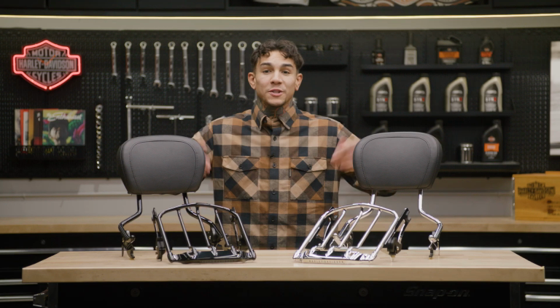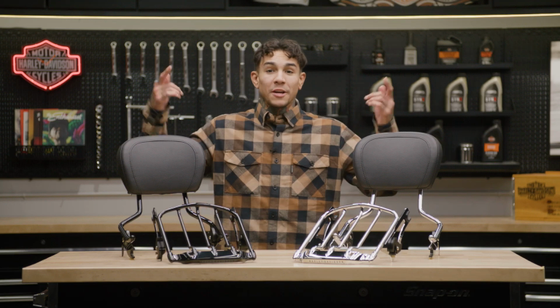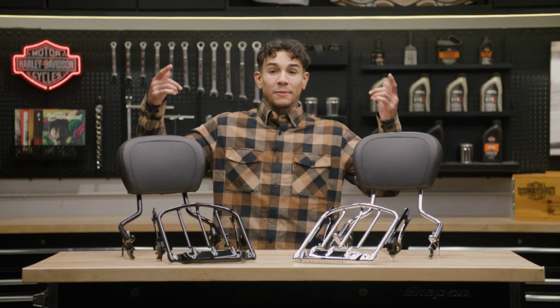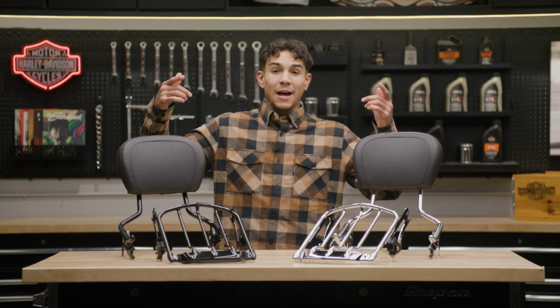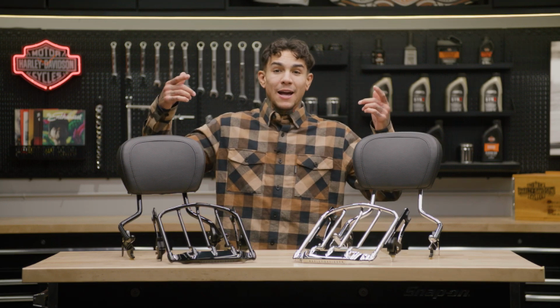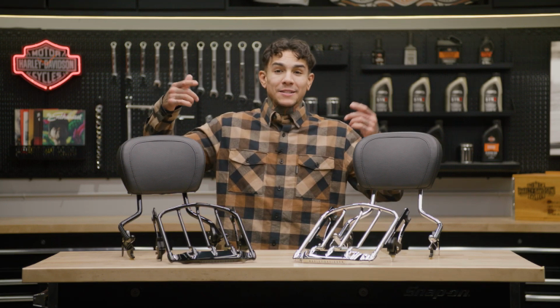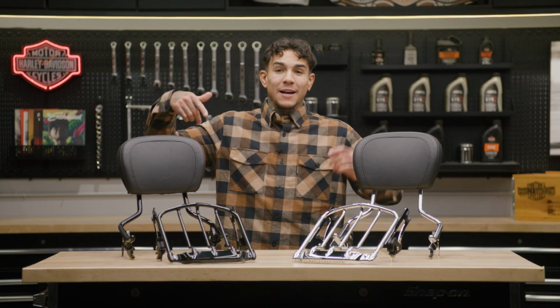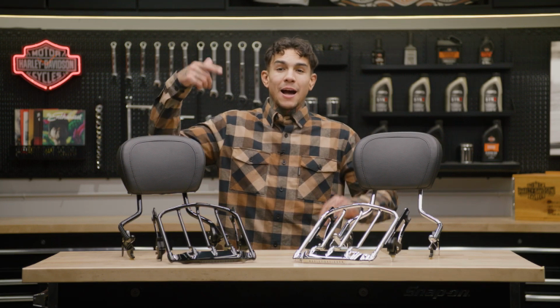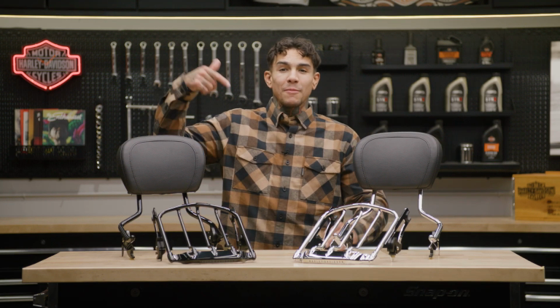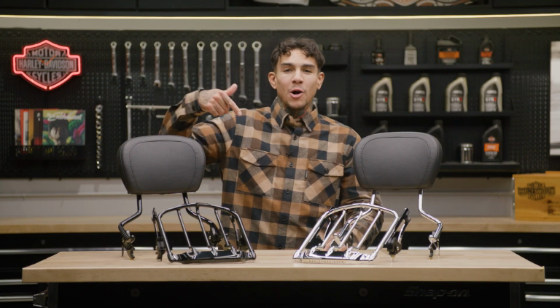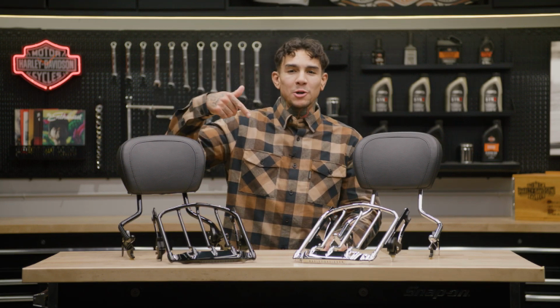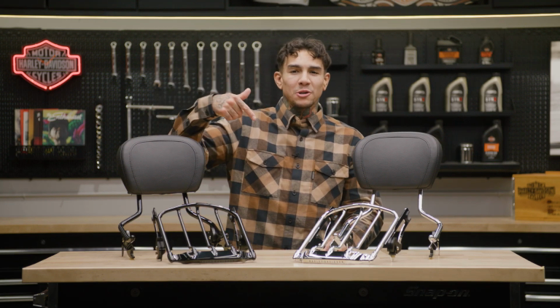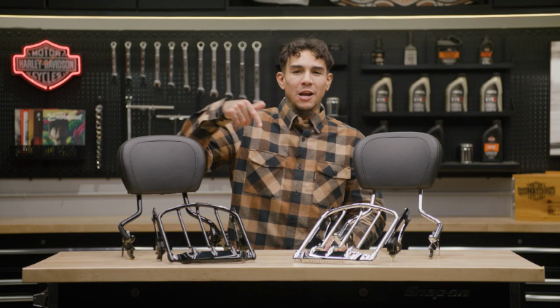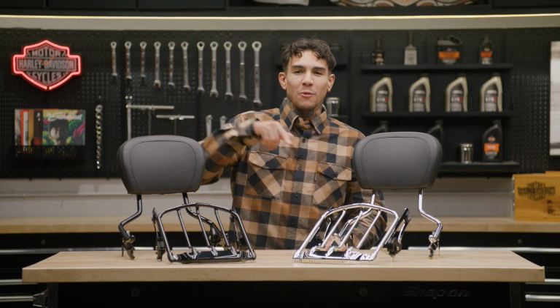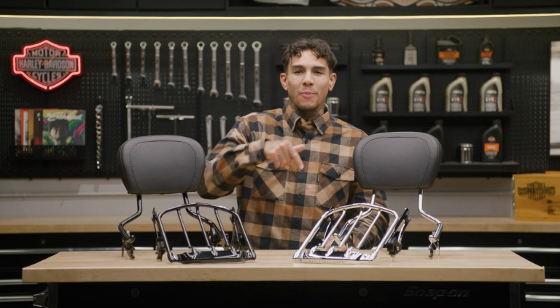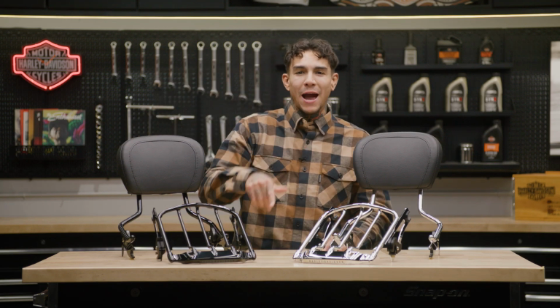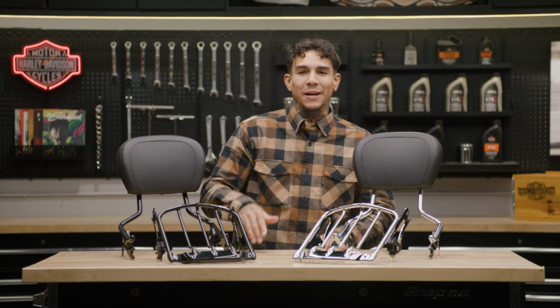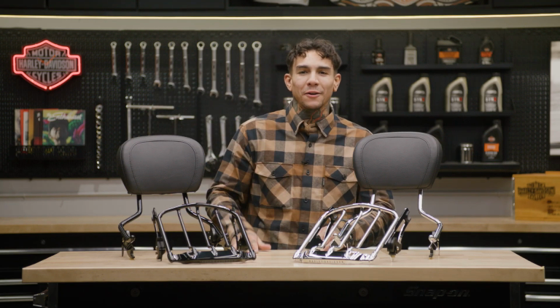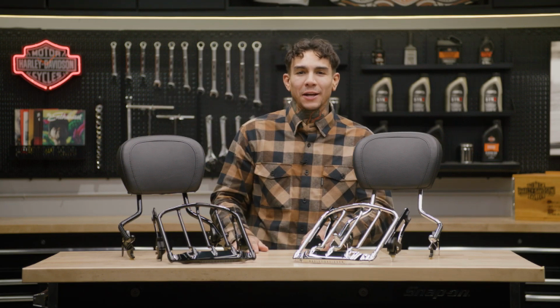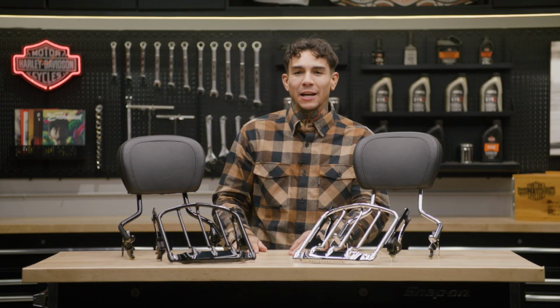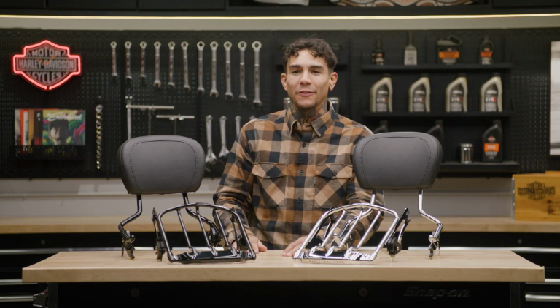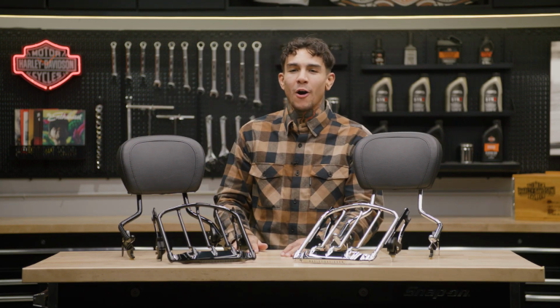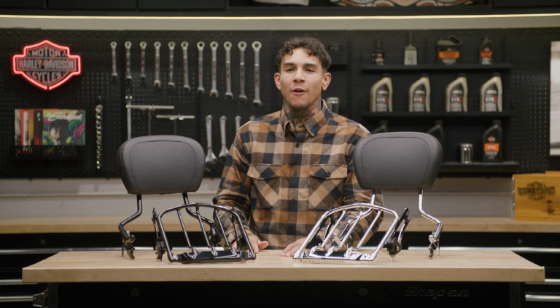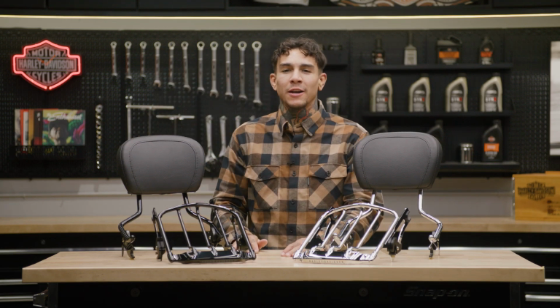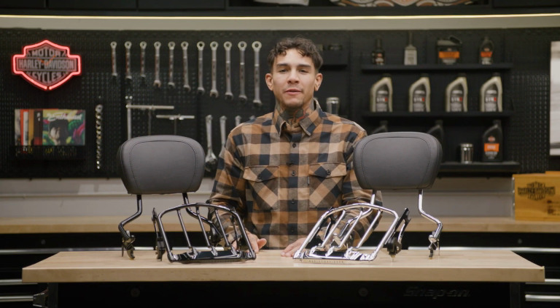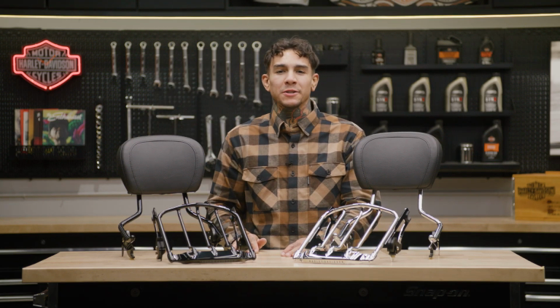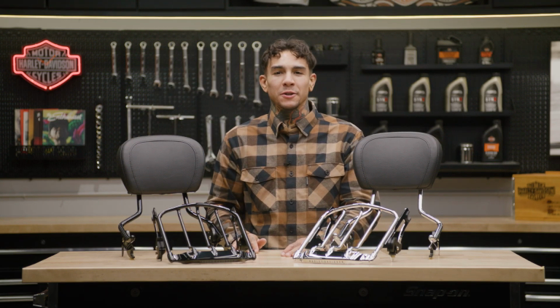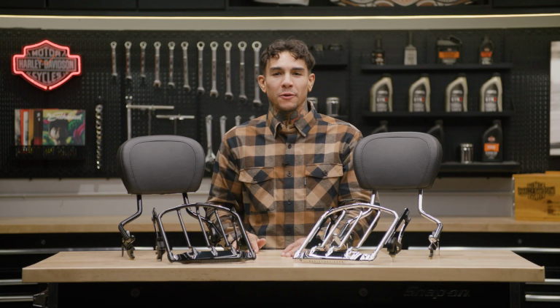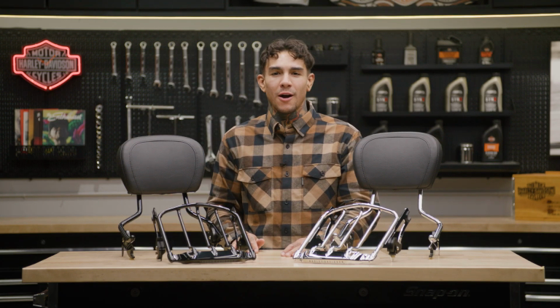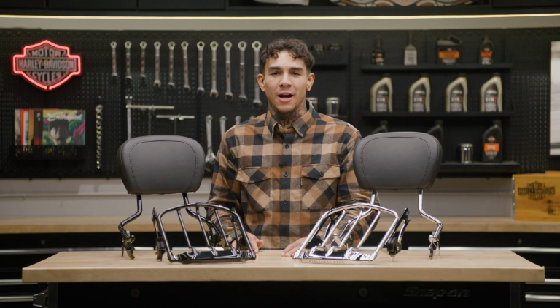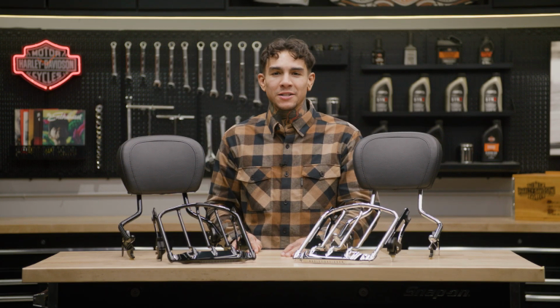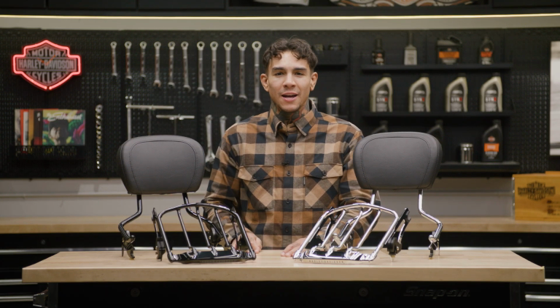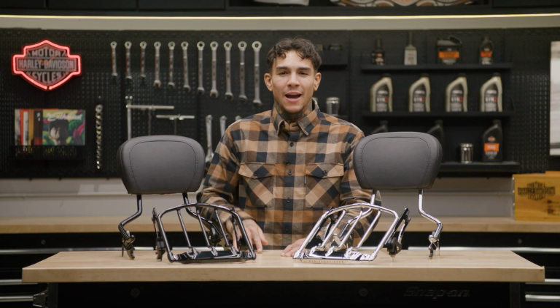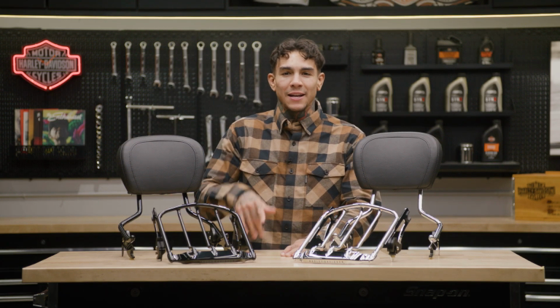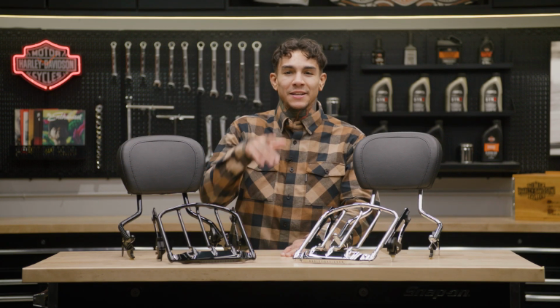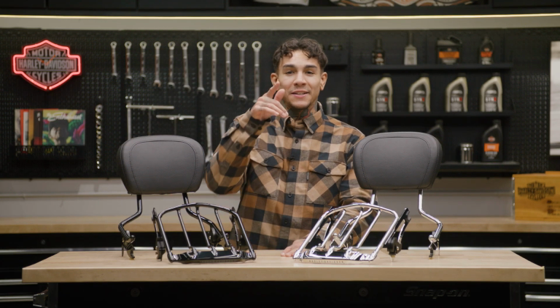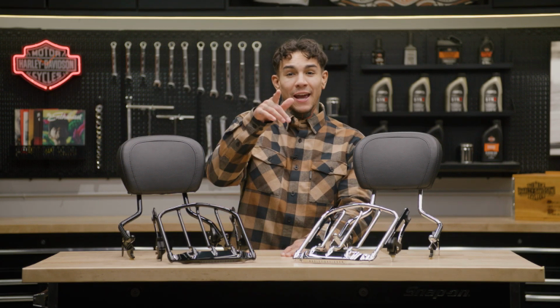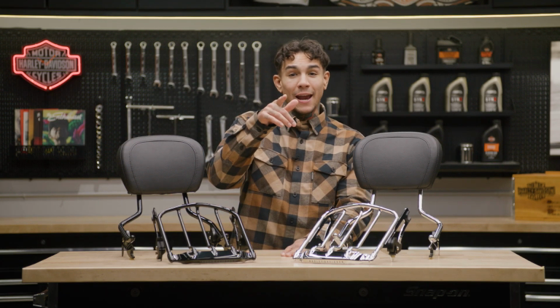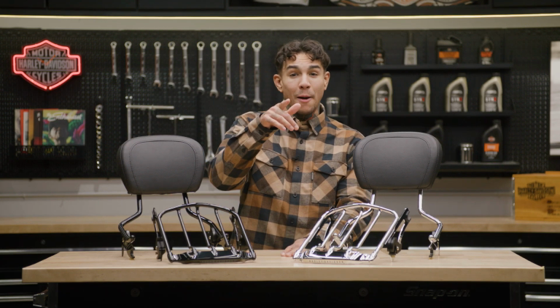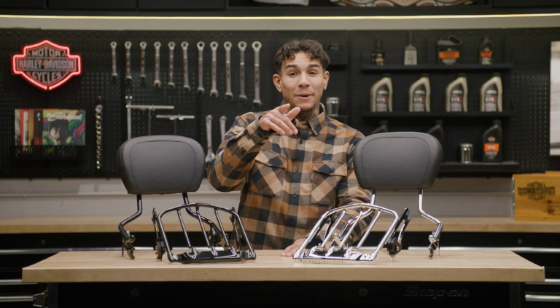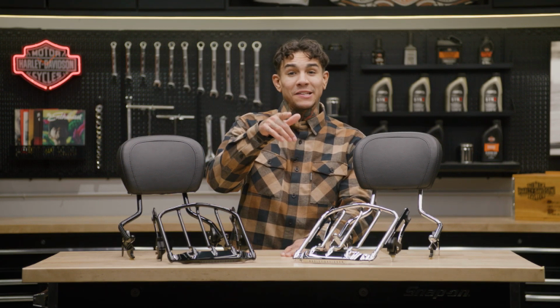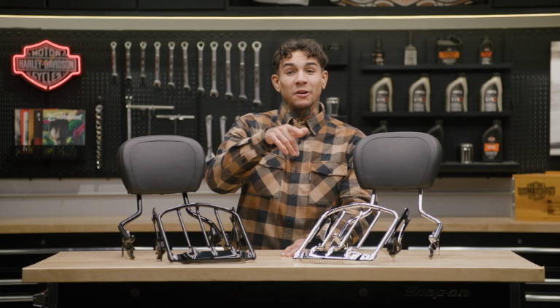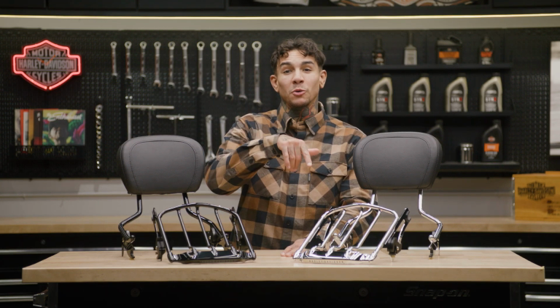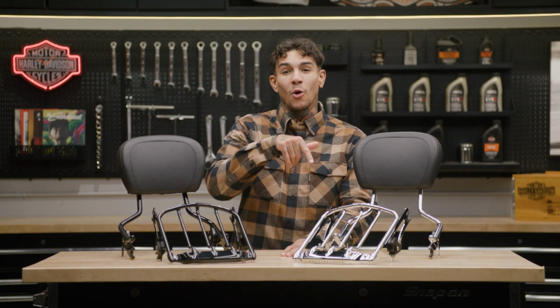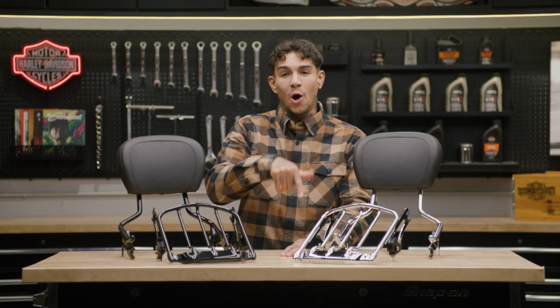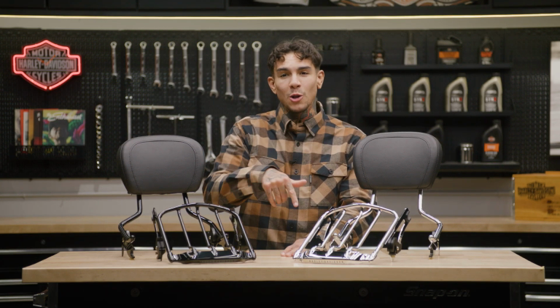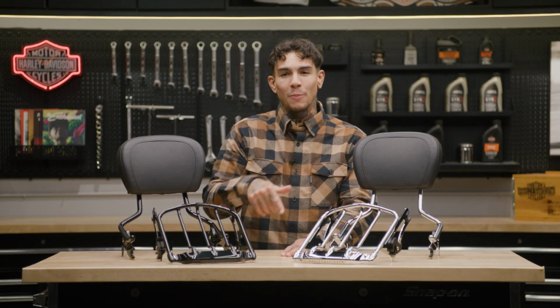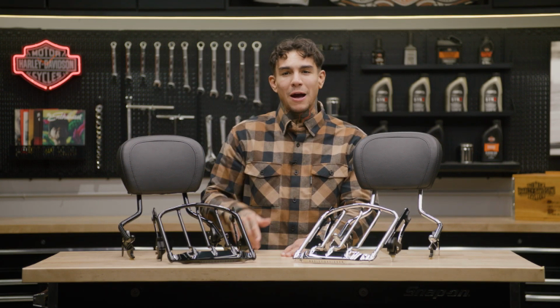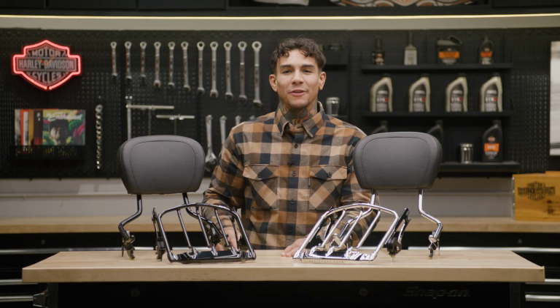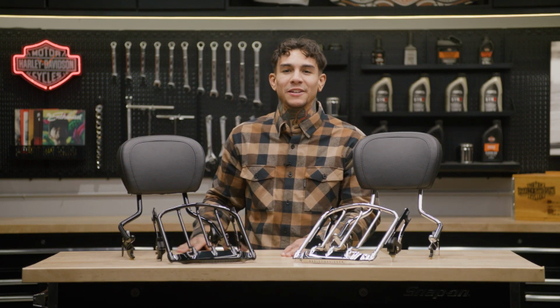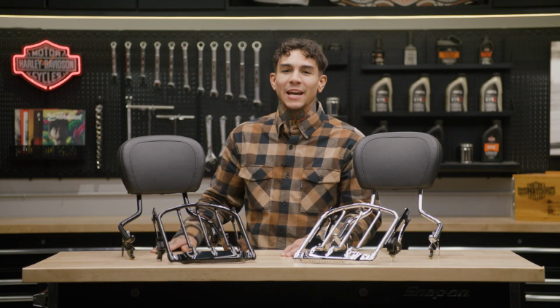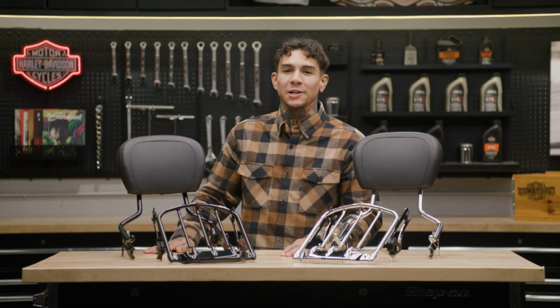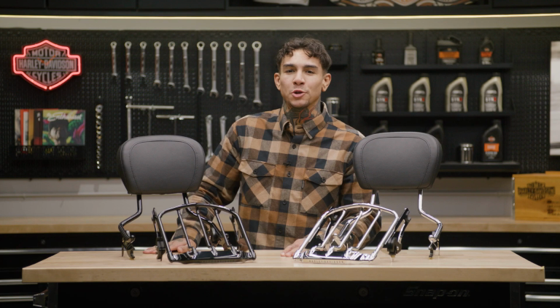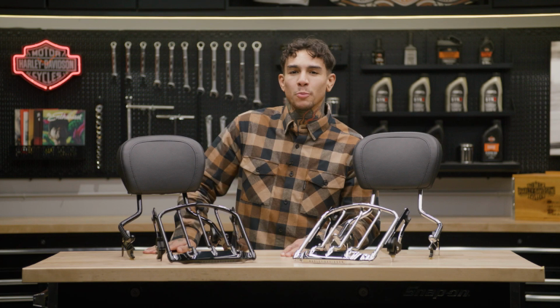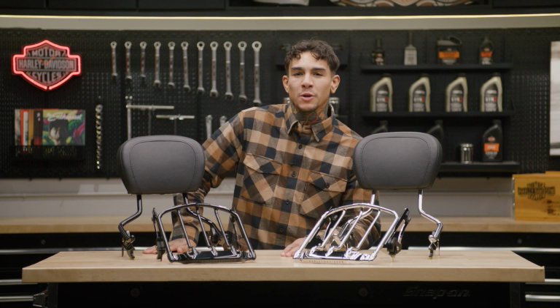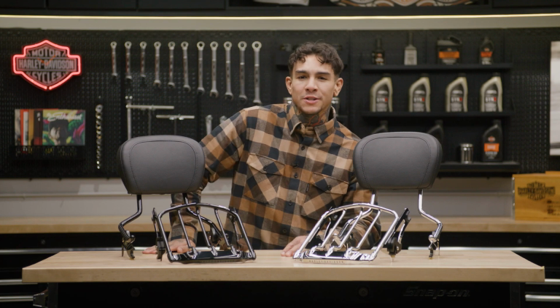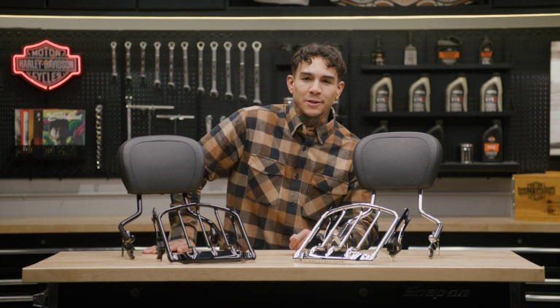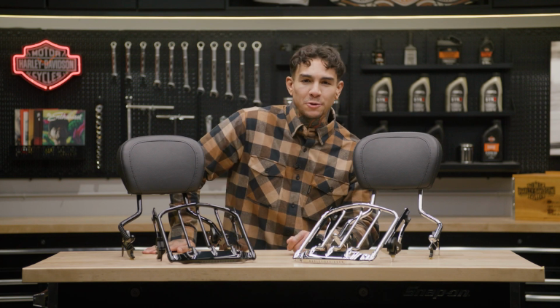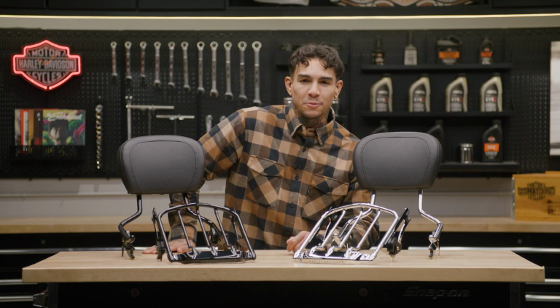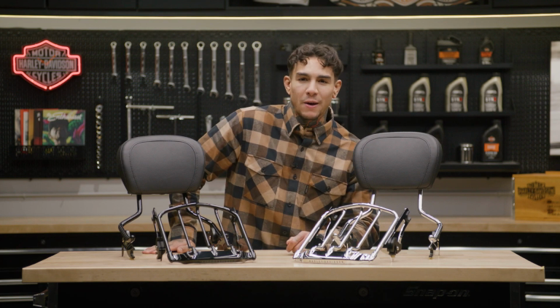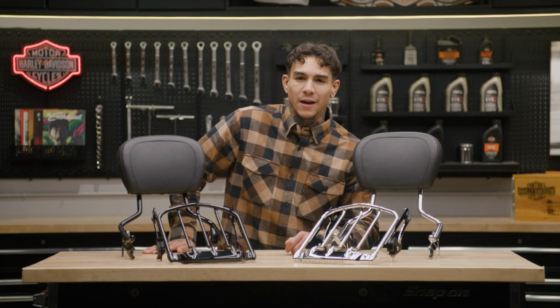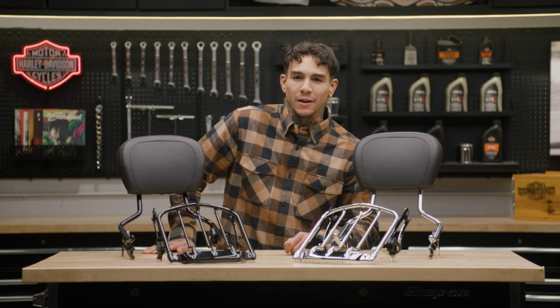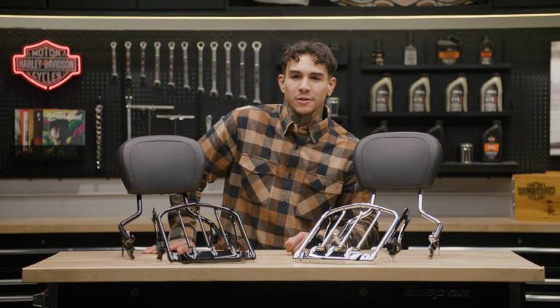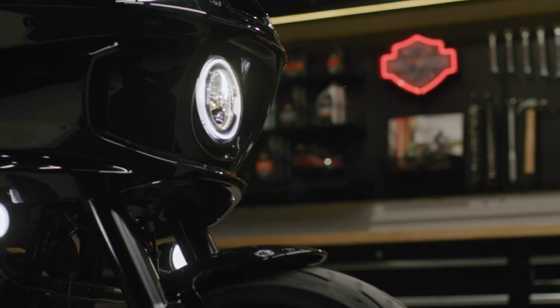What's up guys? I'm Andre. We're back here again at the Harley-Davidson Garage and today I'm going to tell you all about the Day Tripper Essentials Package.